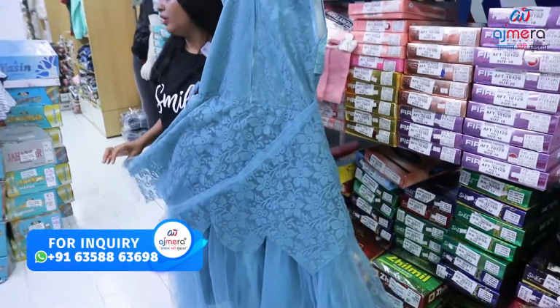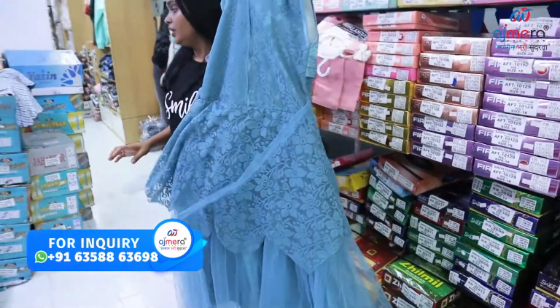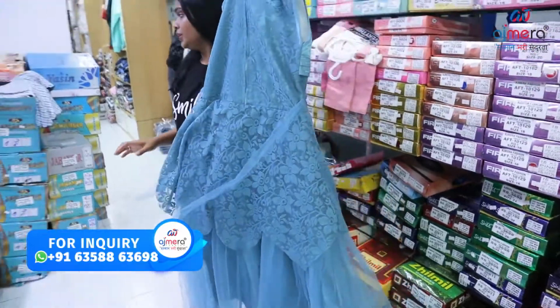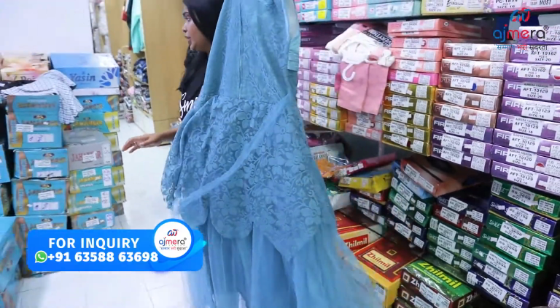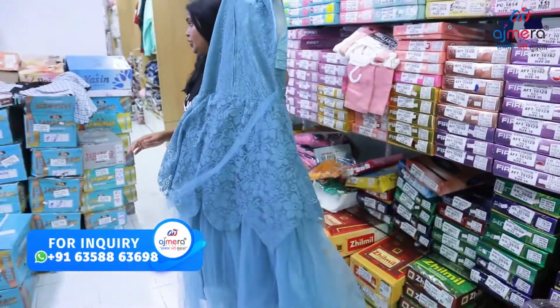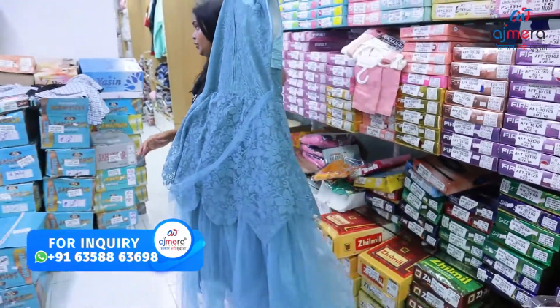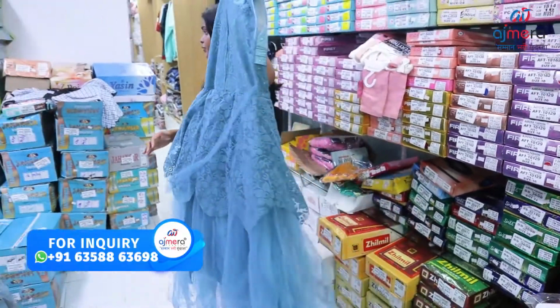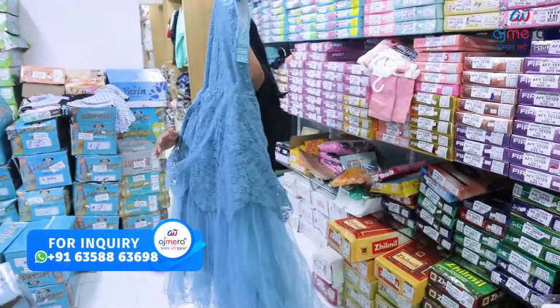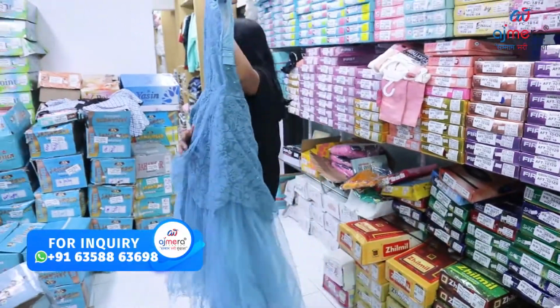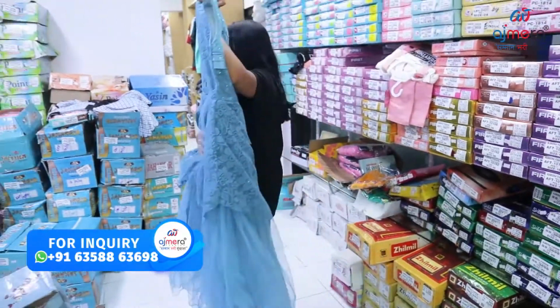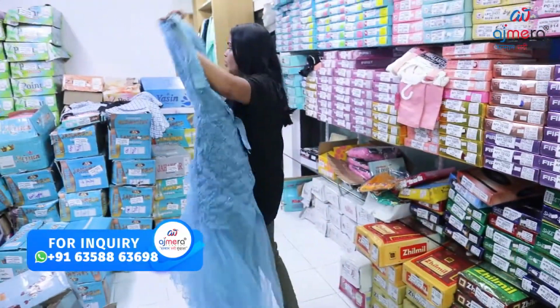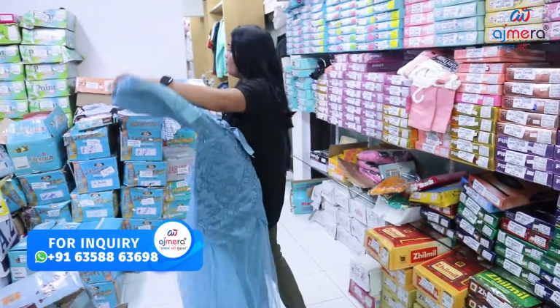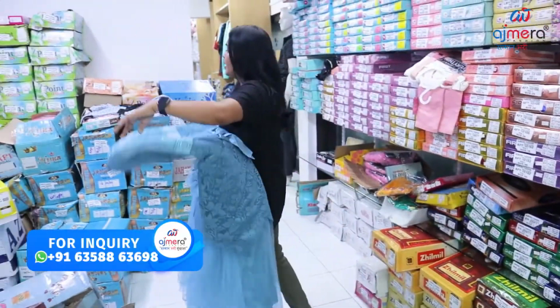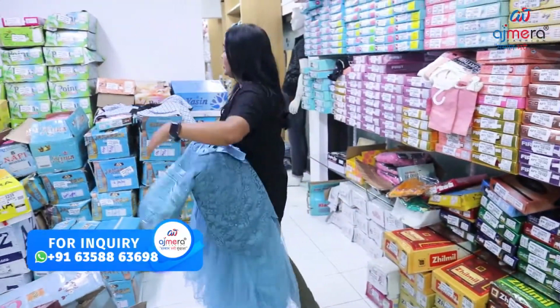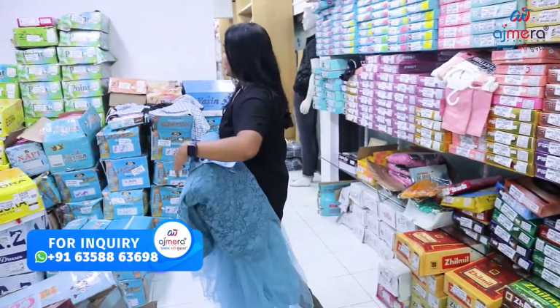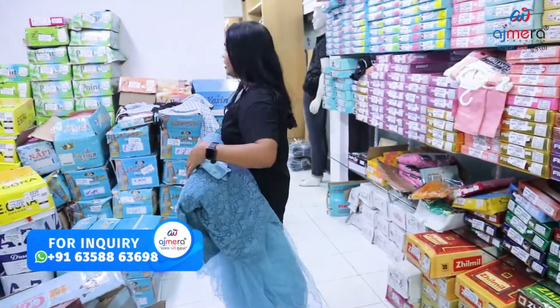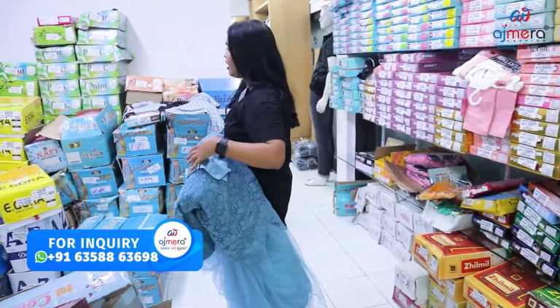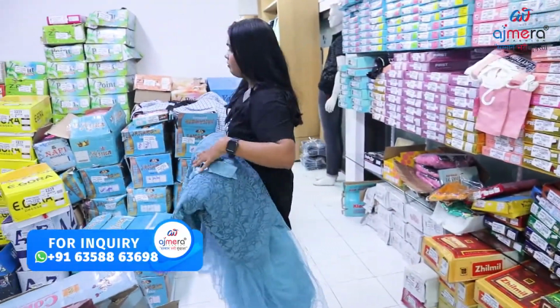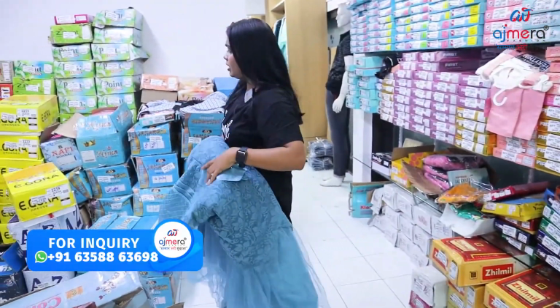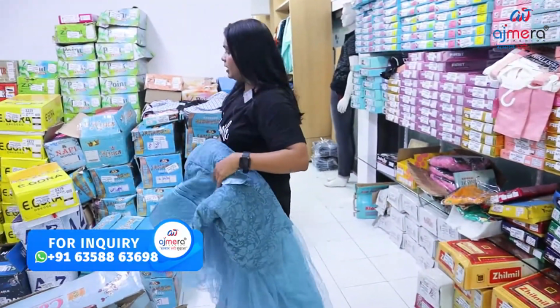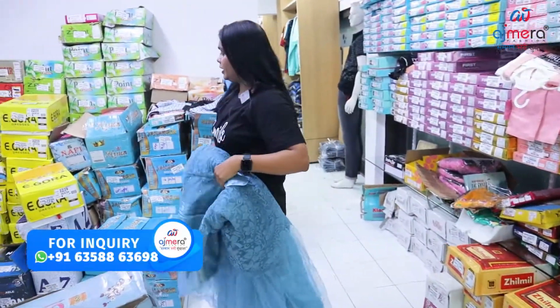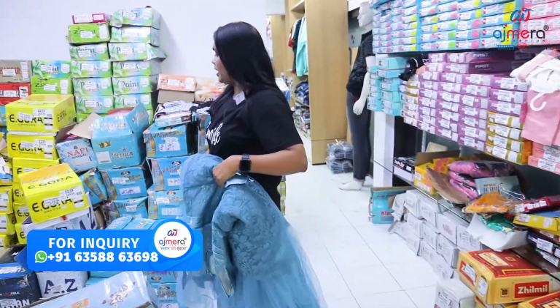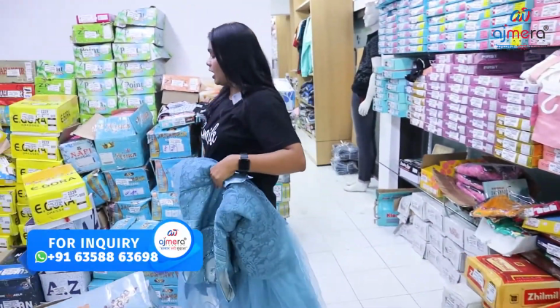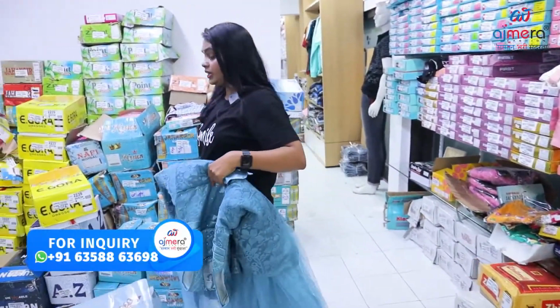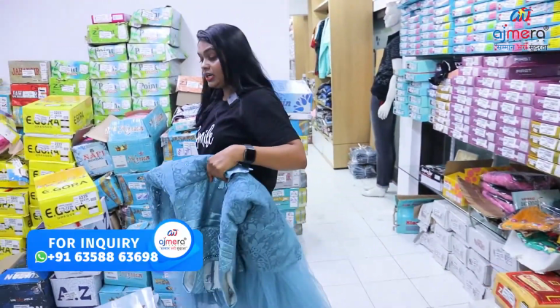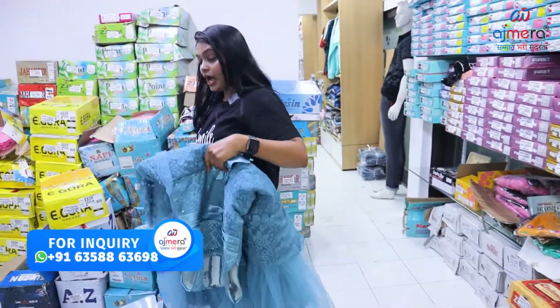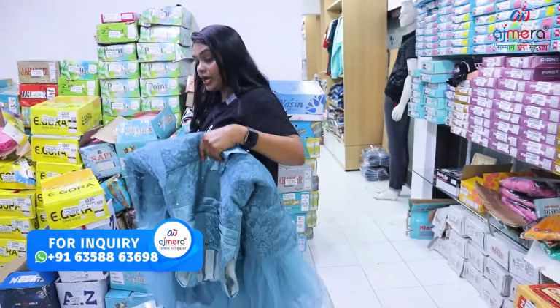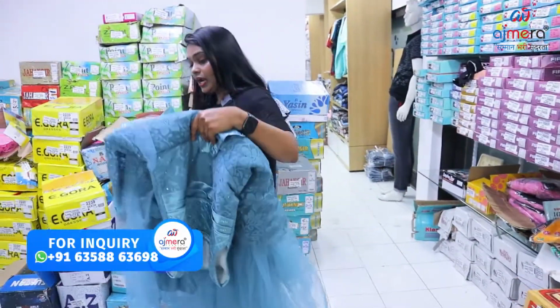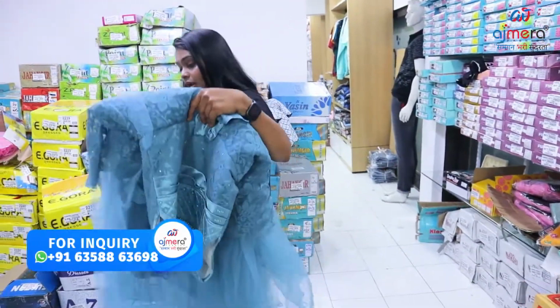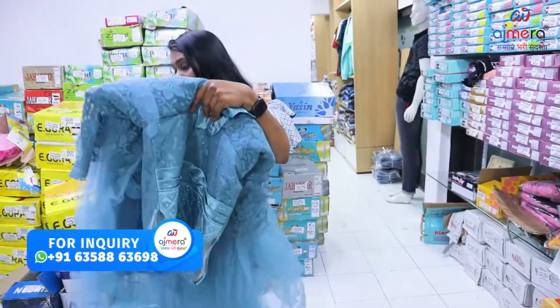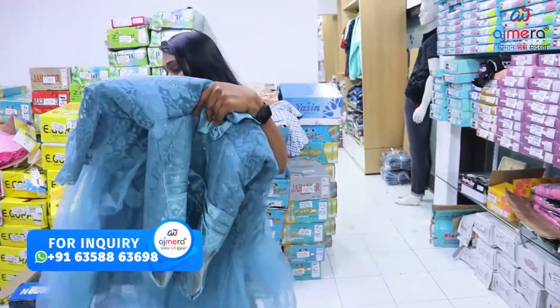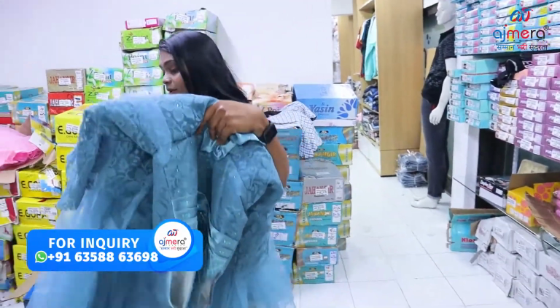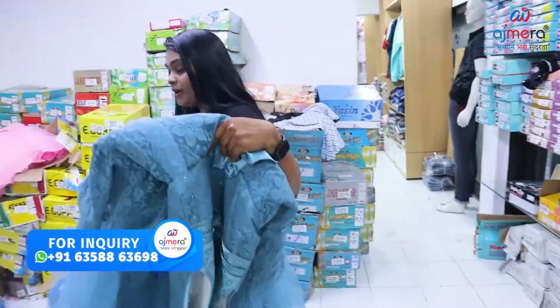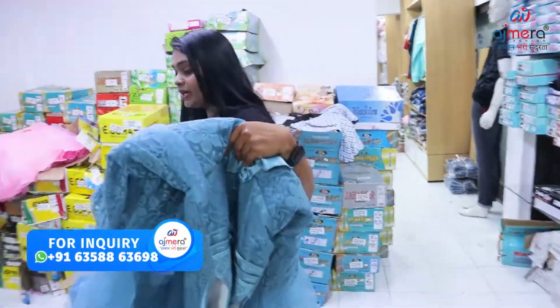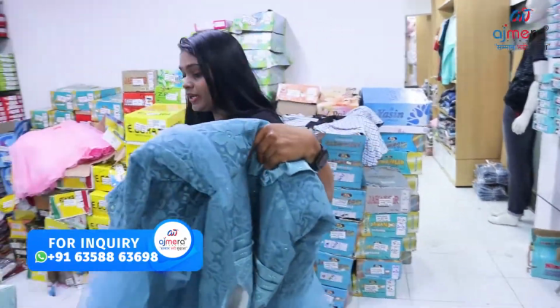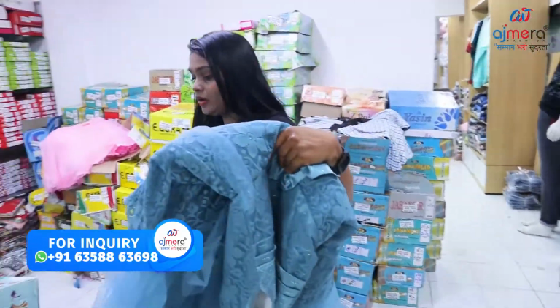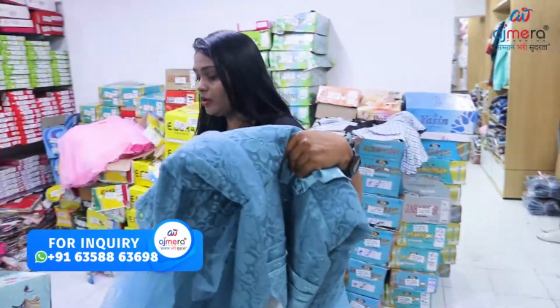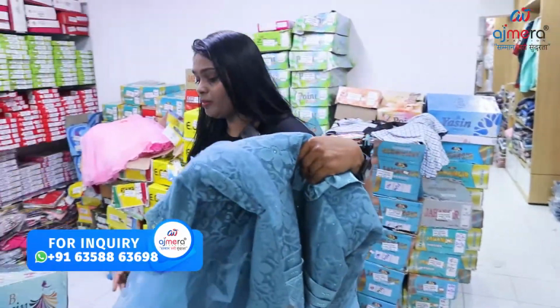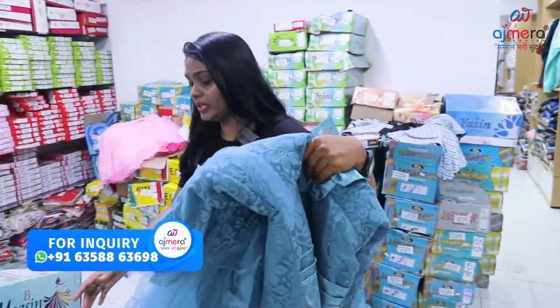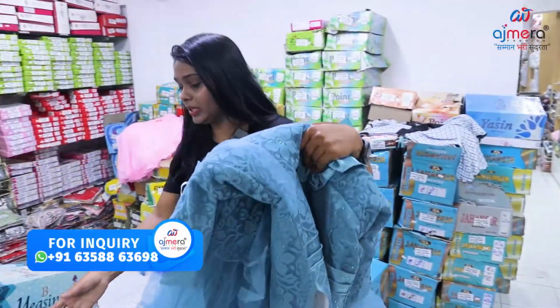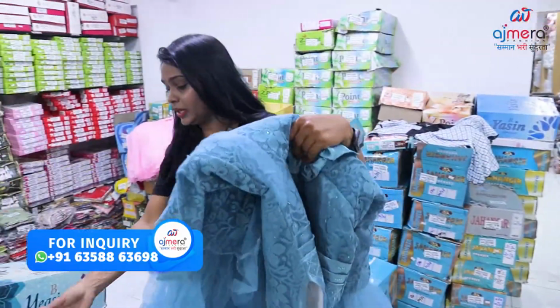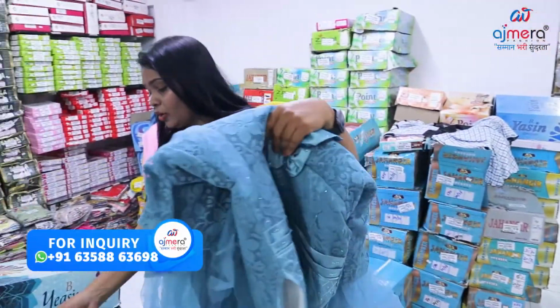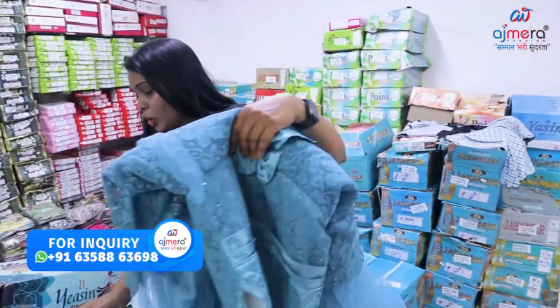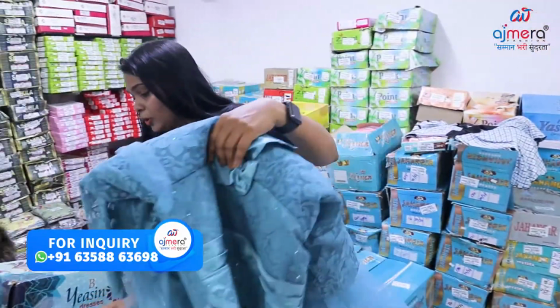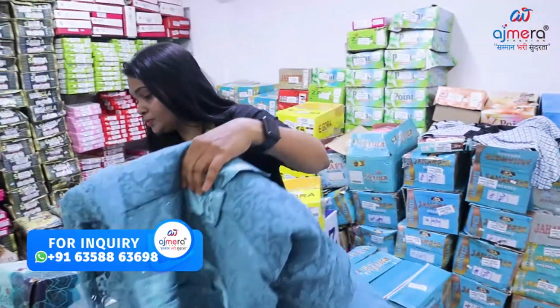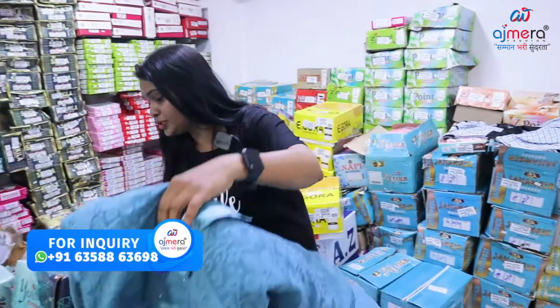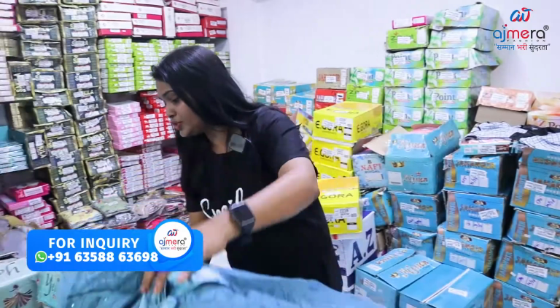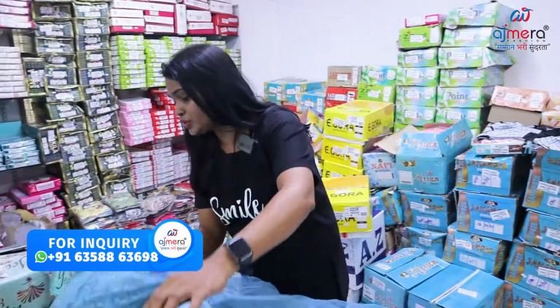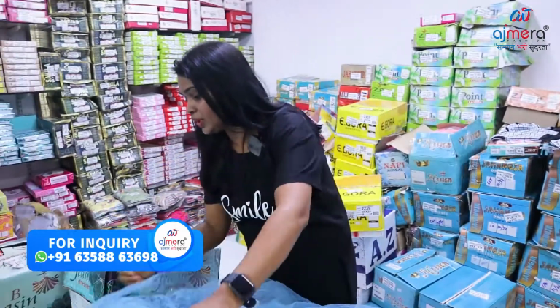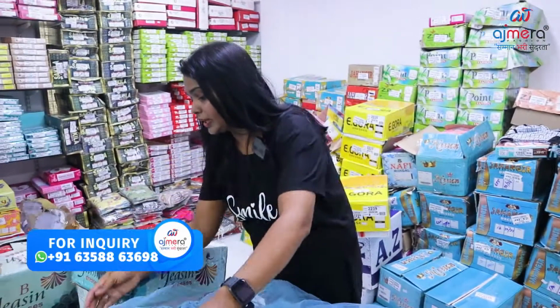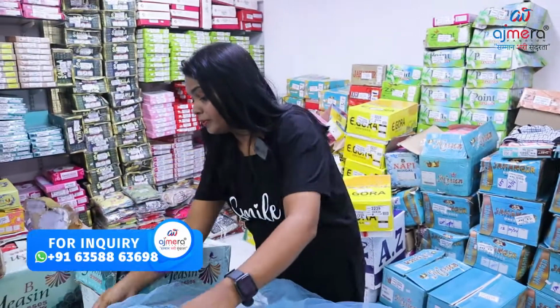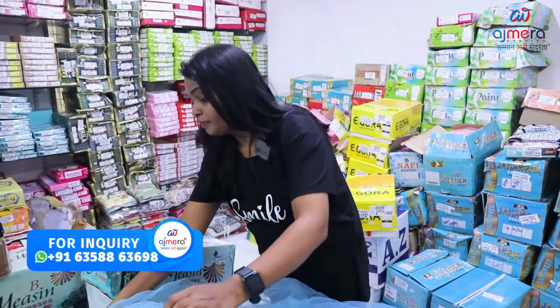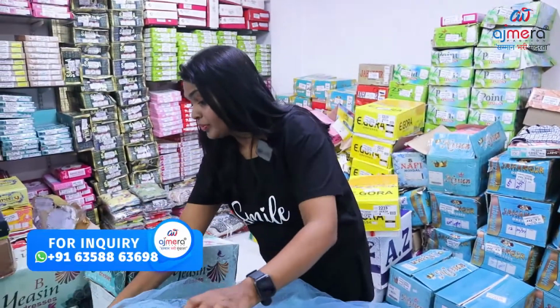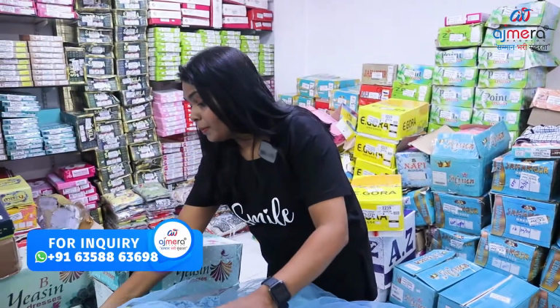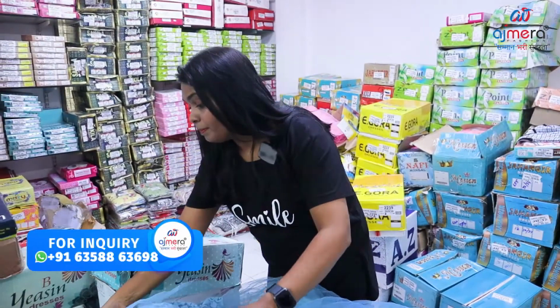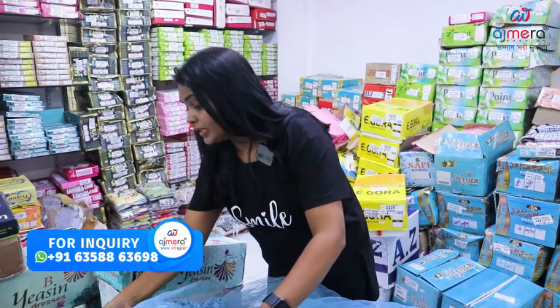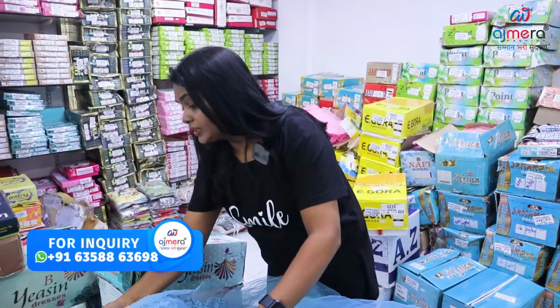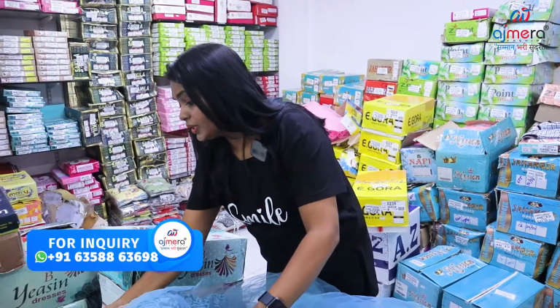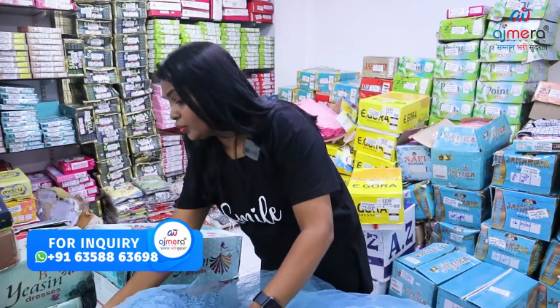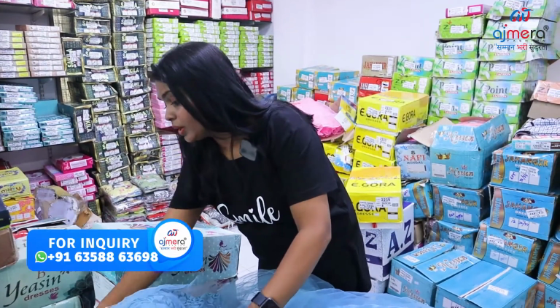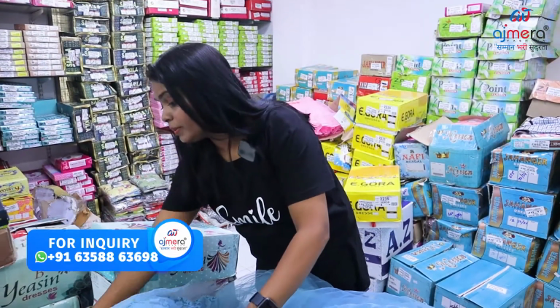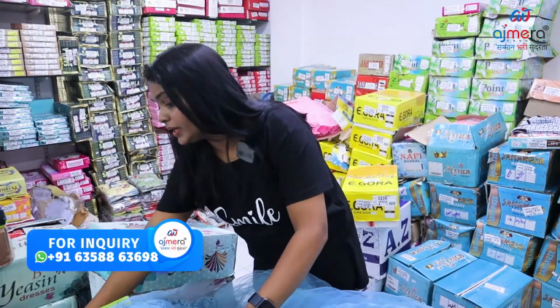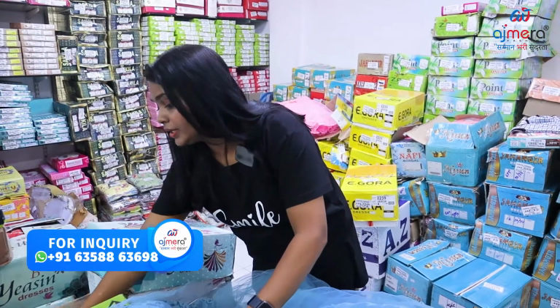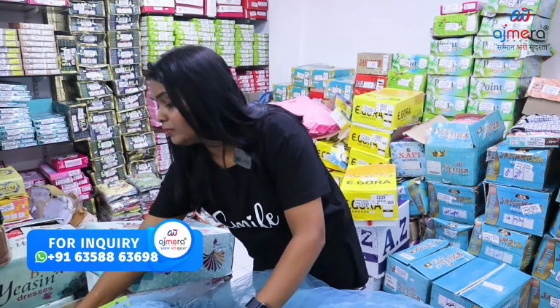There are options for every outfit style.